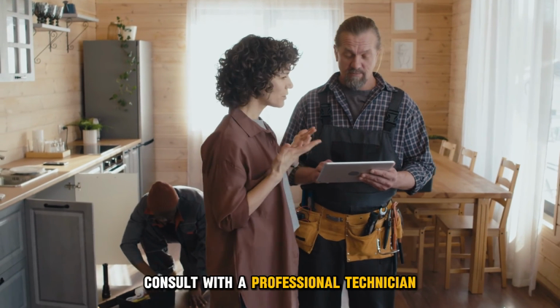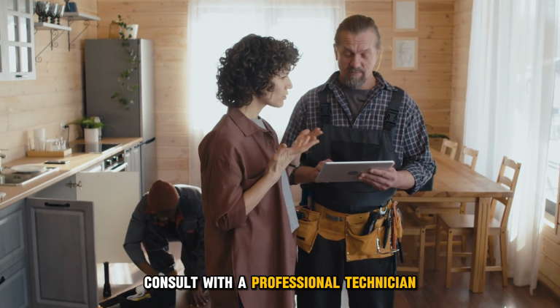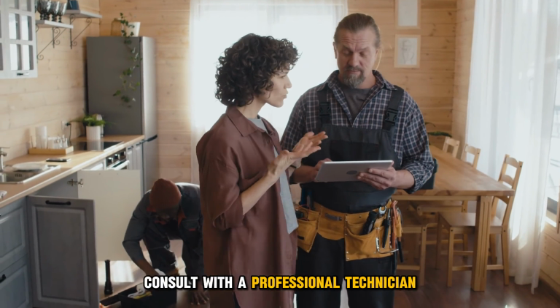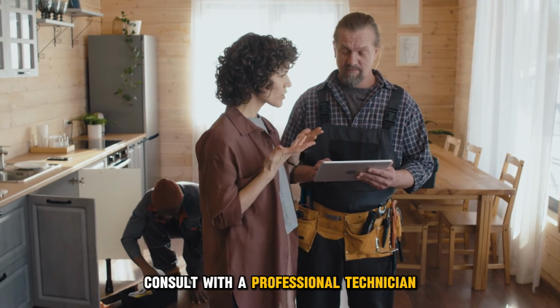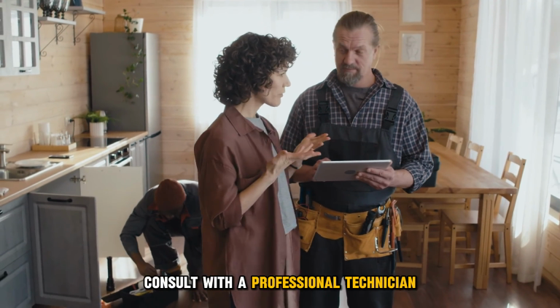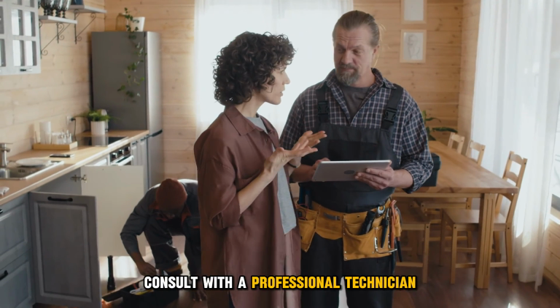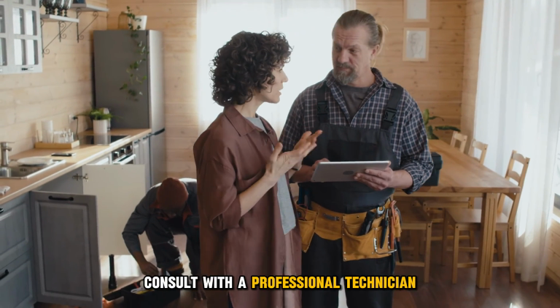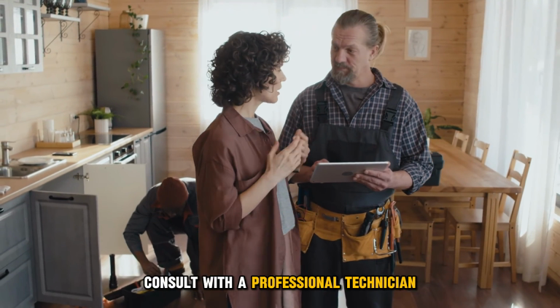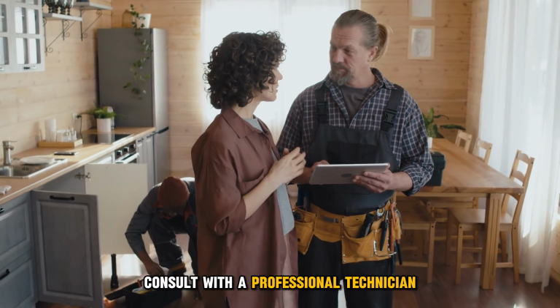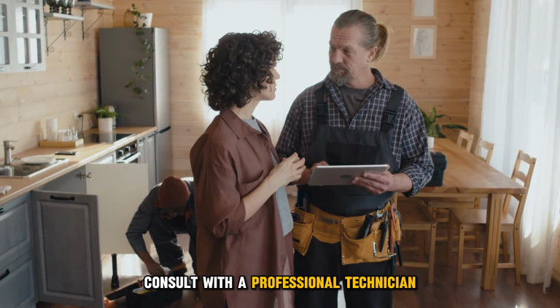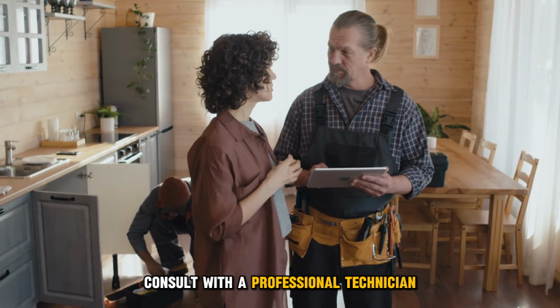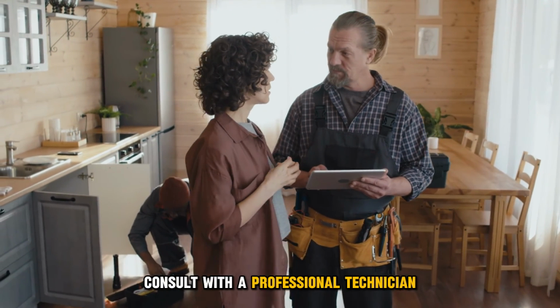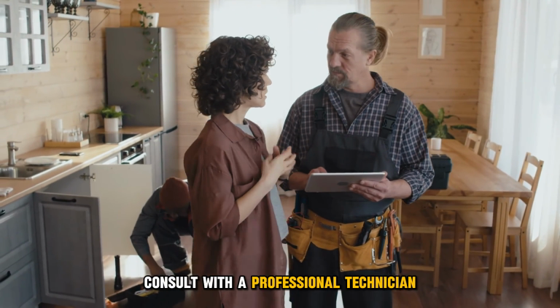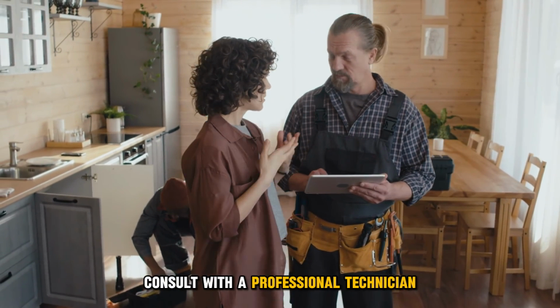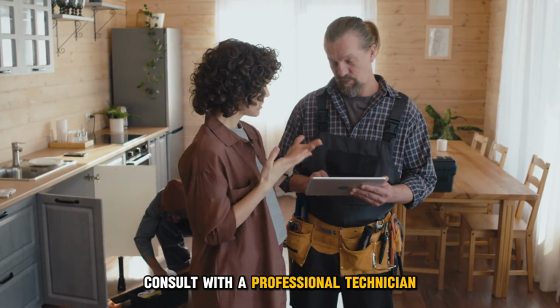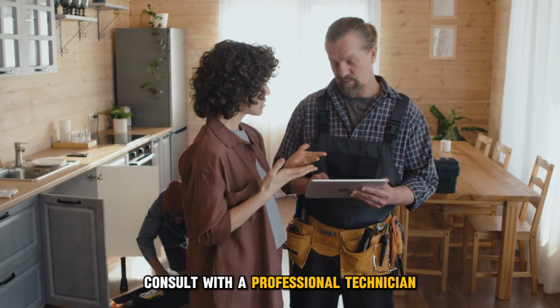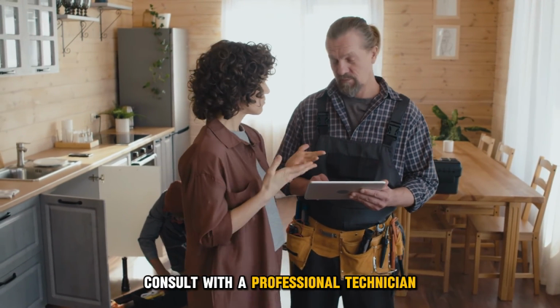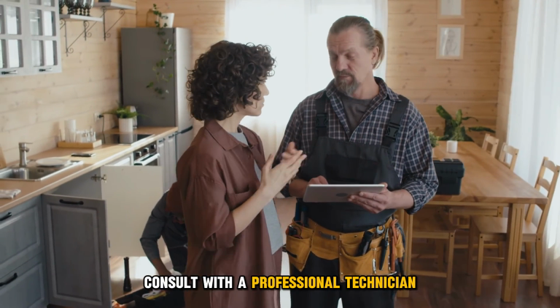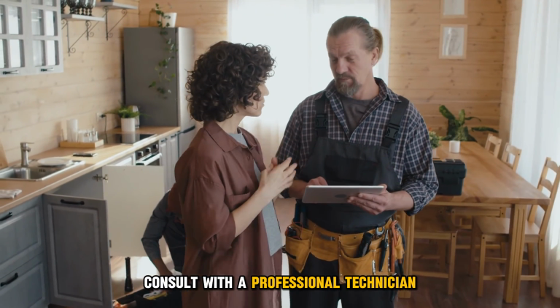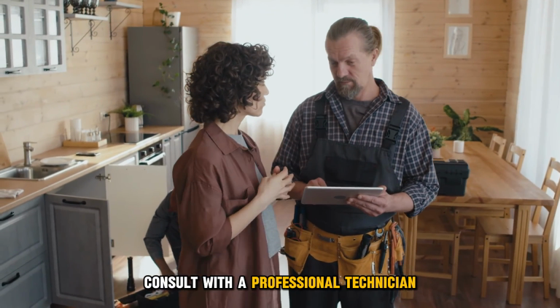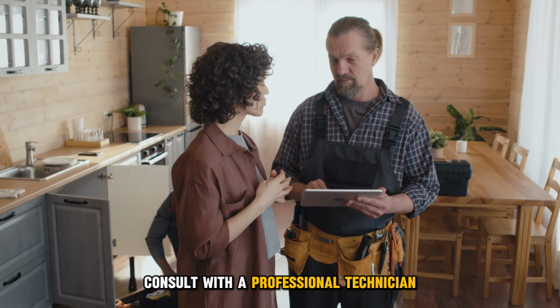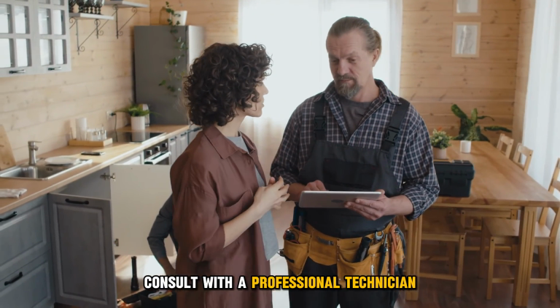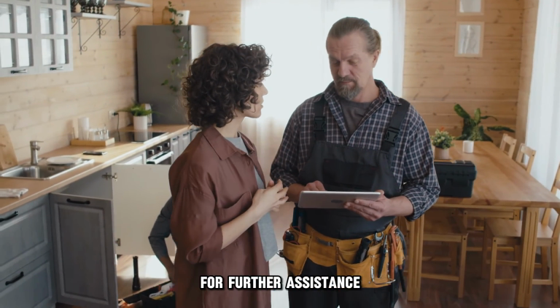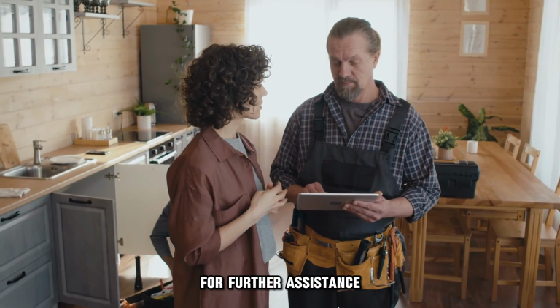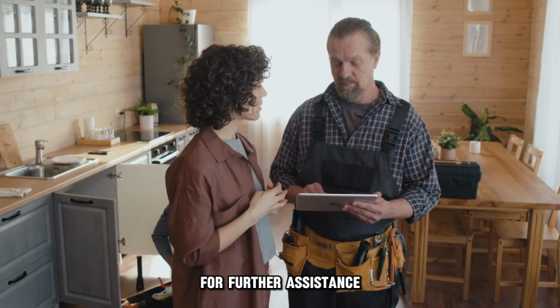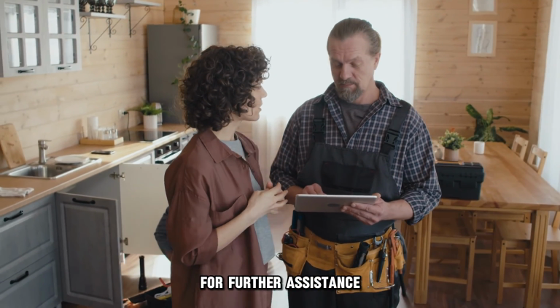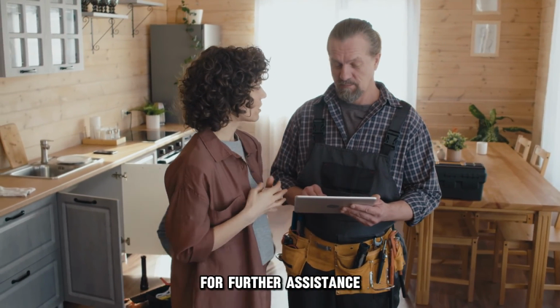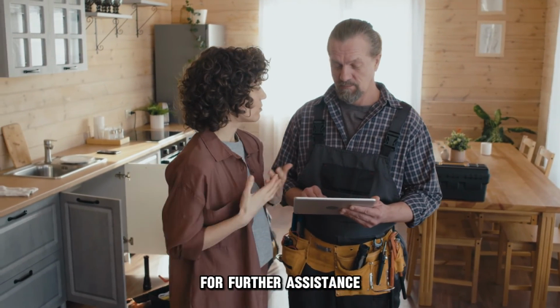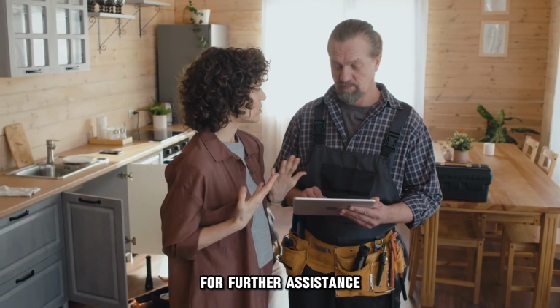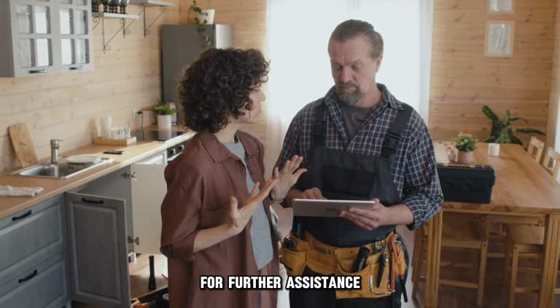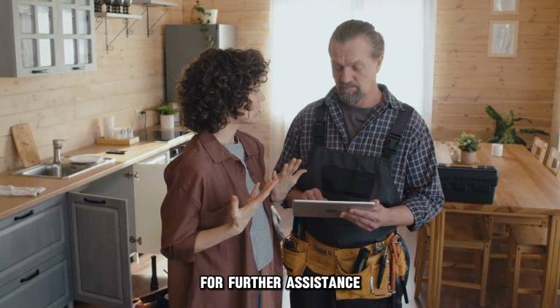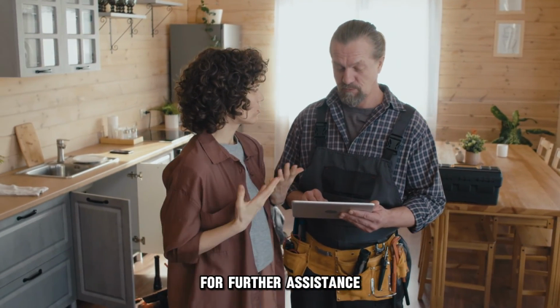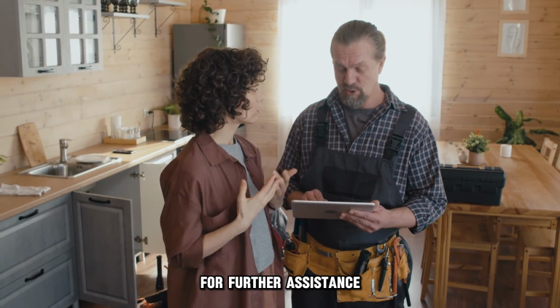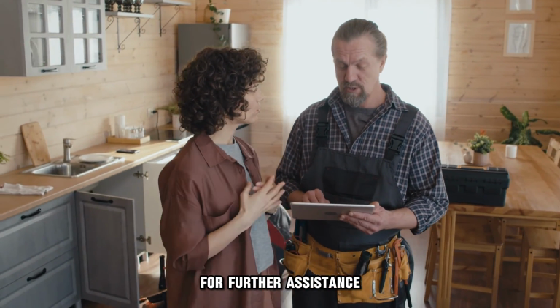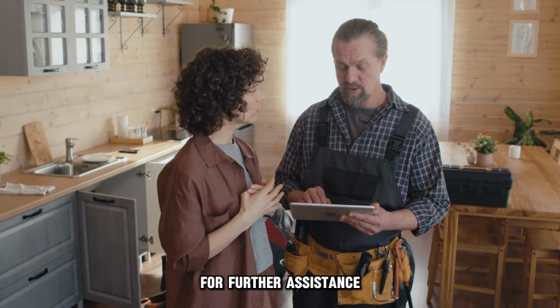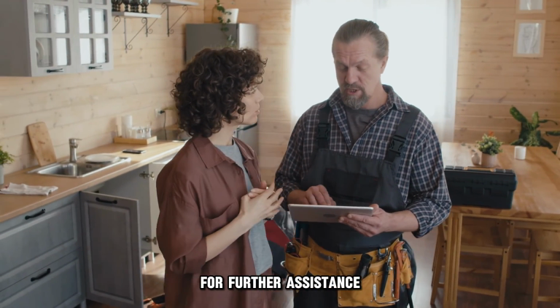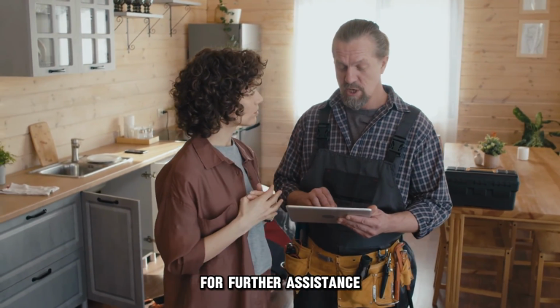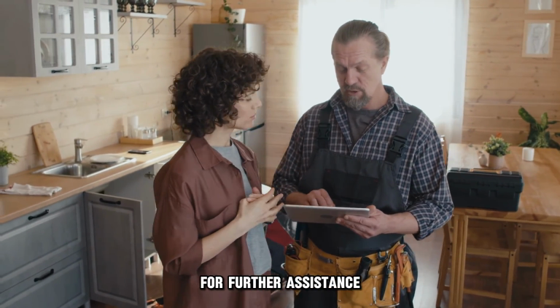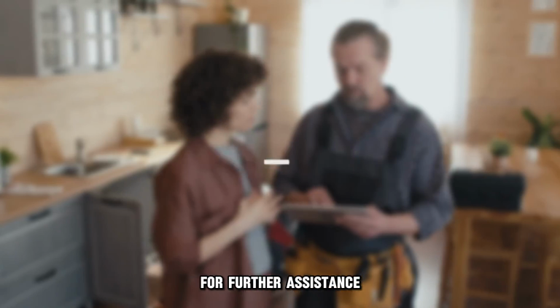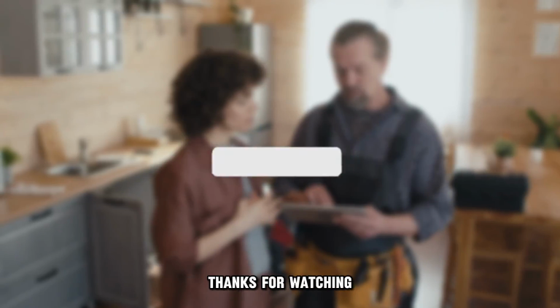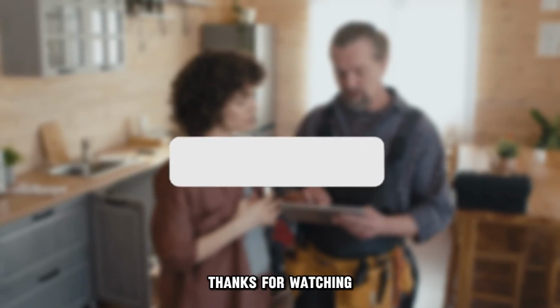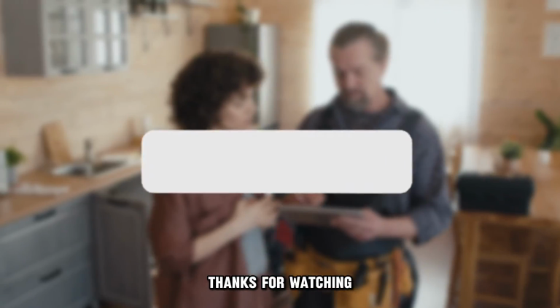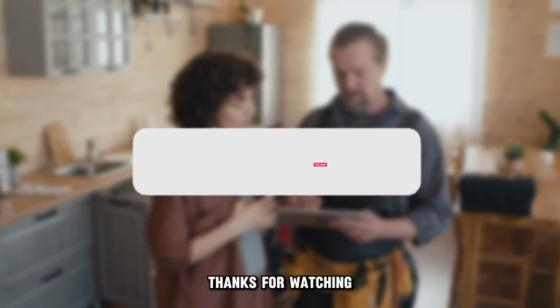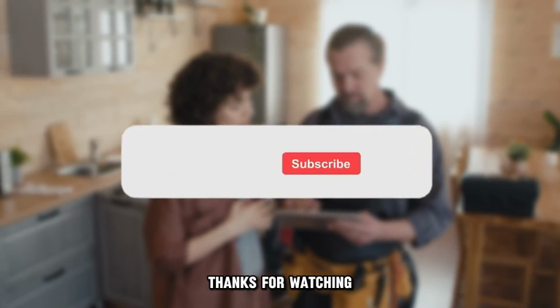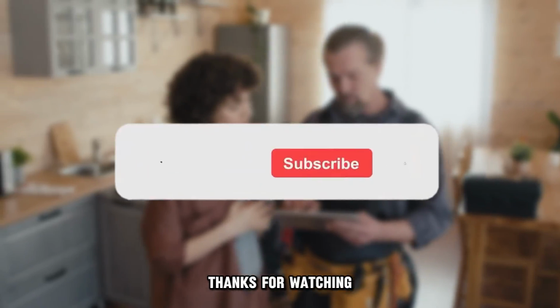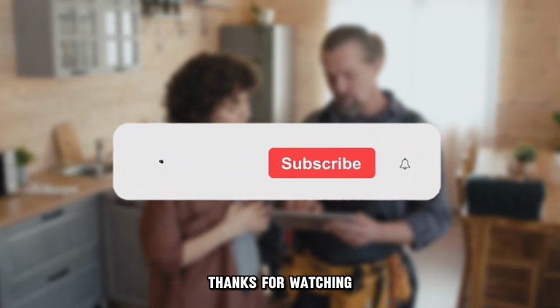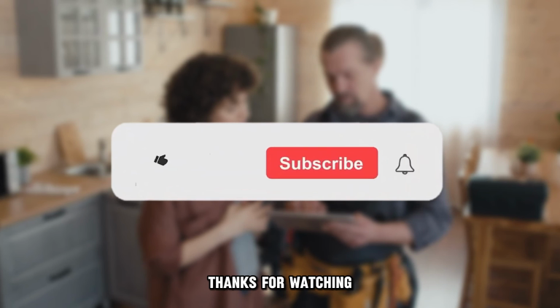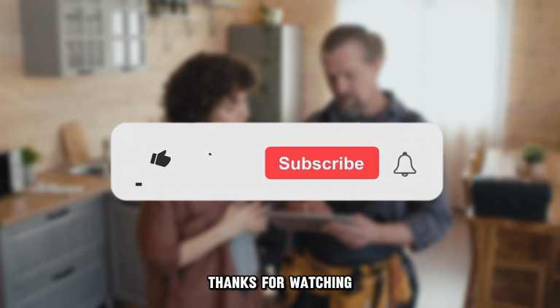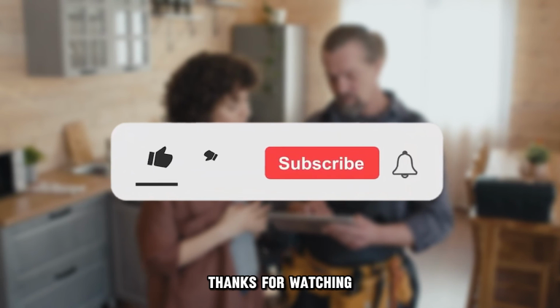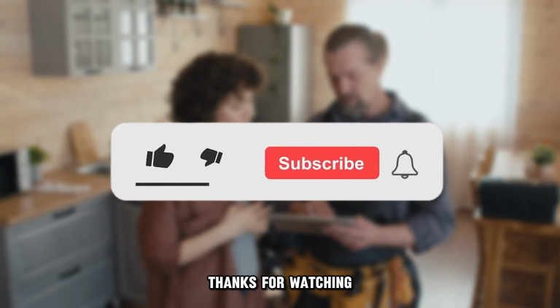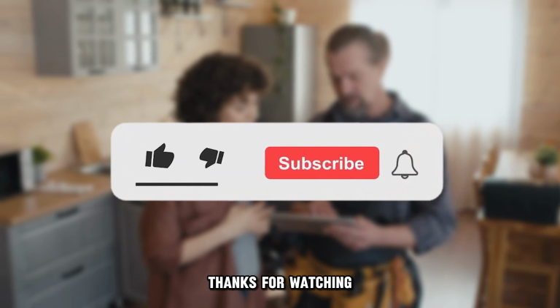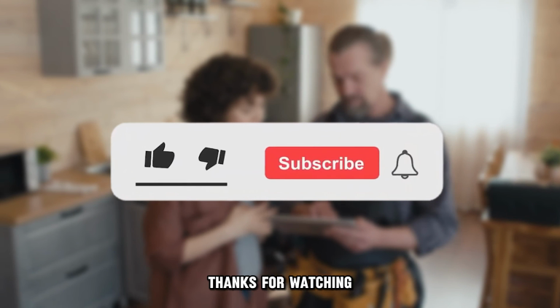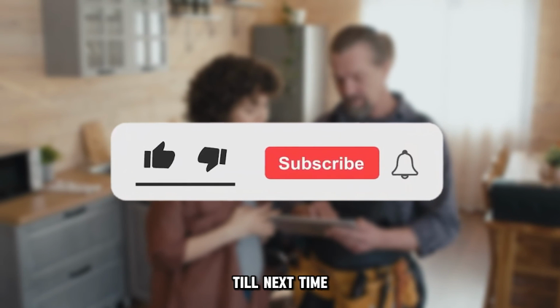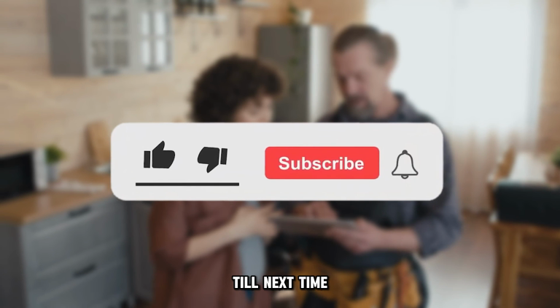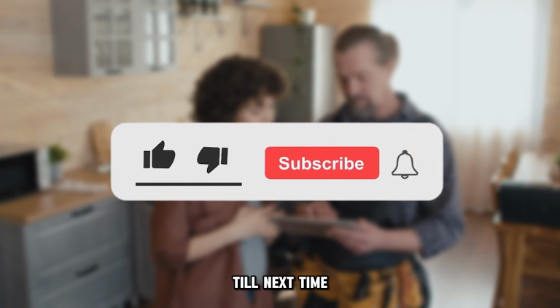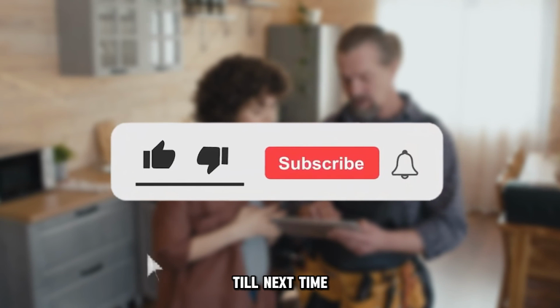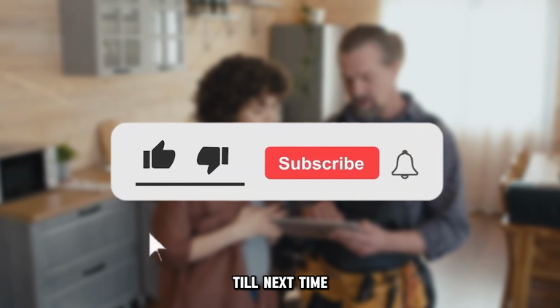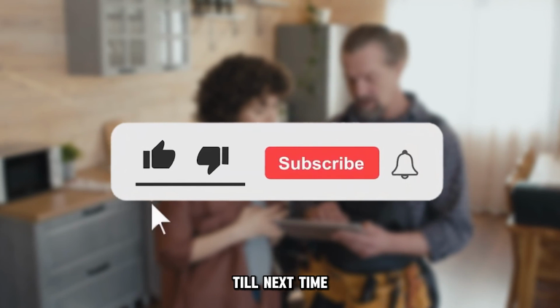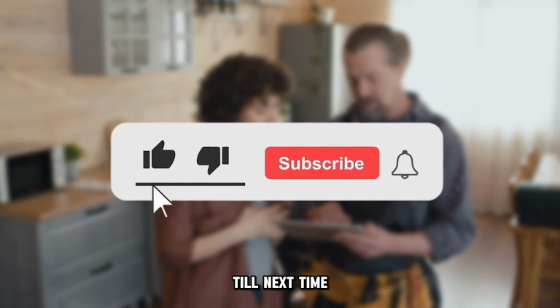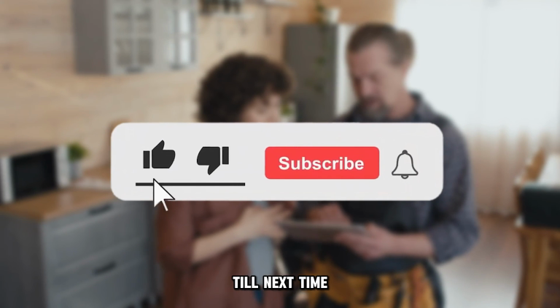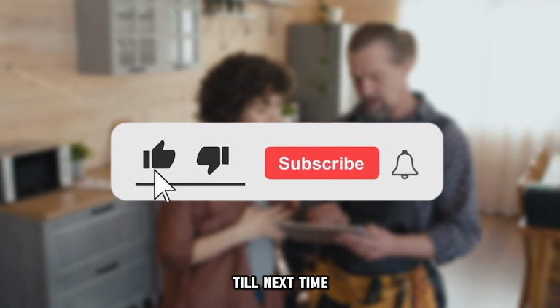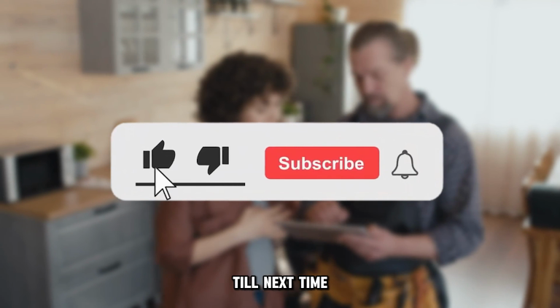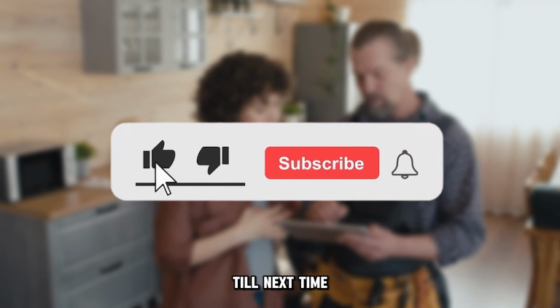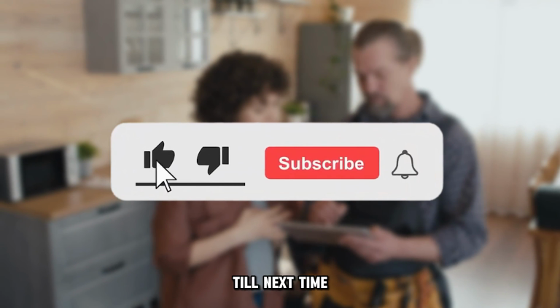If these solutions fail, consult with a professional technician for further assistance. Thanks for watching. Till next time.